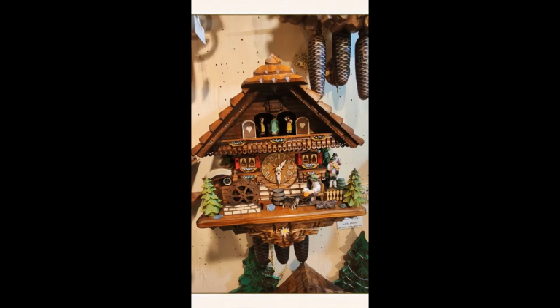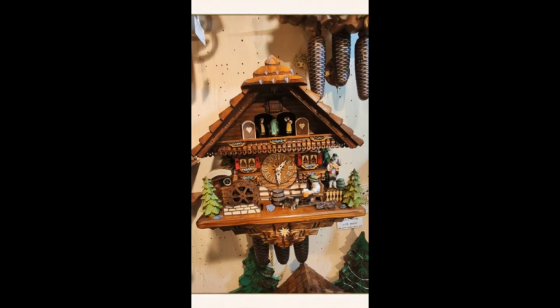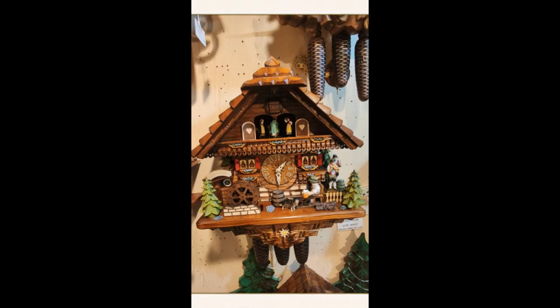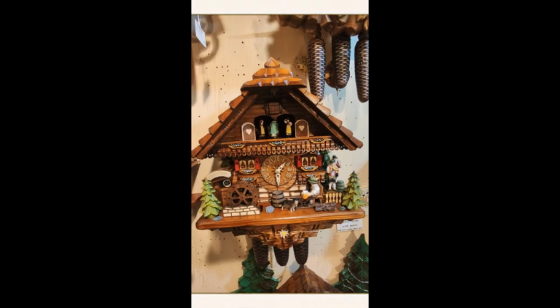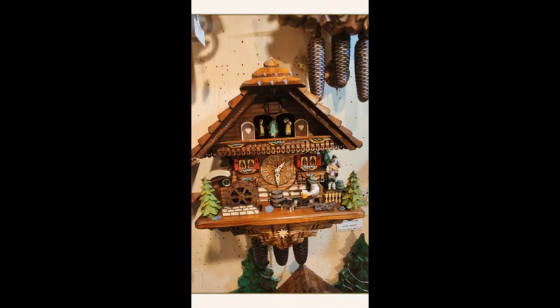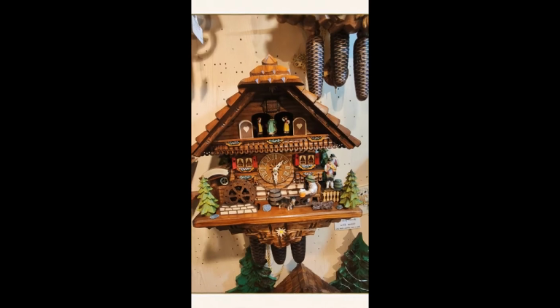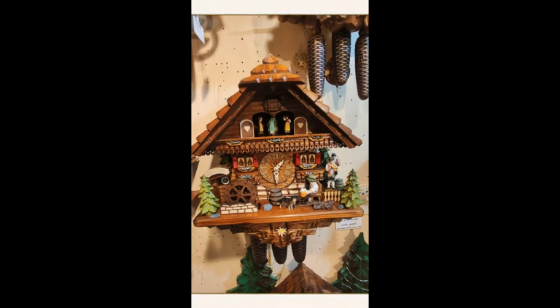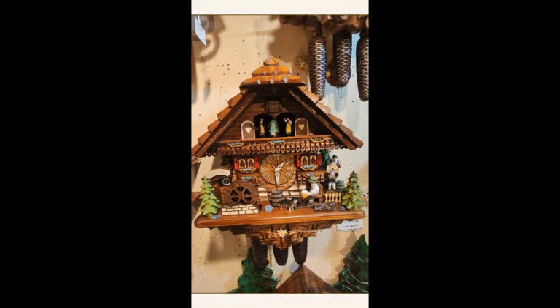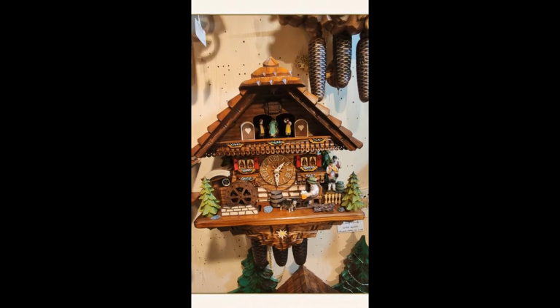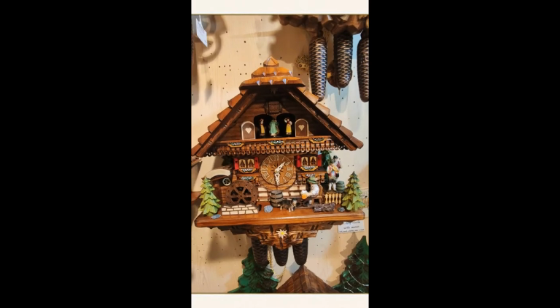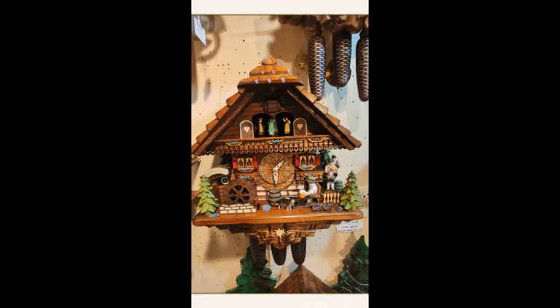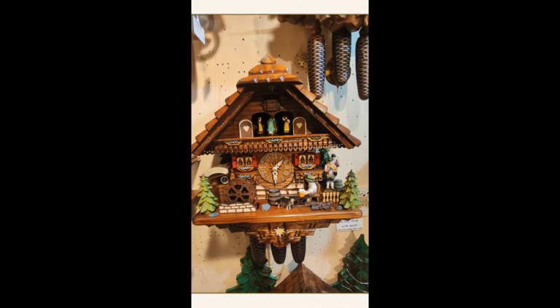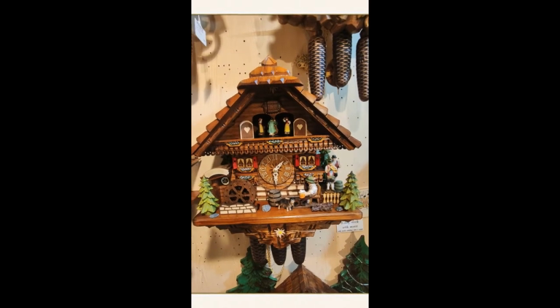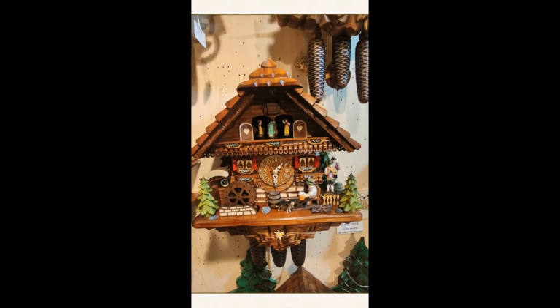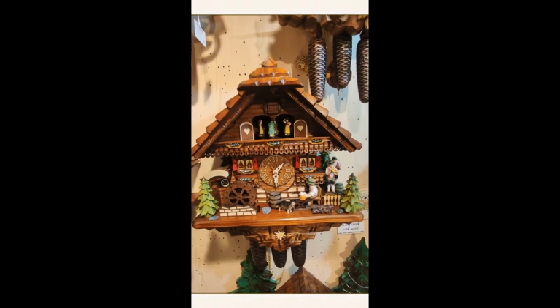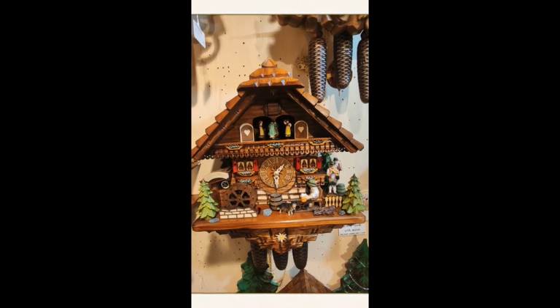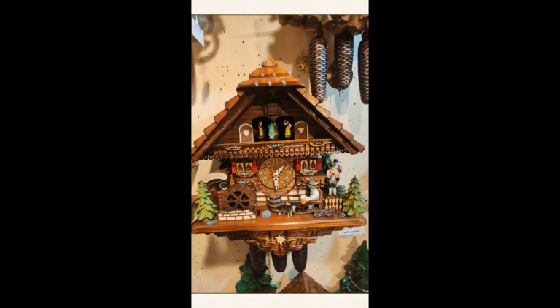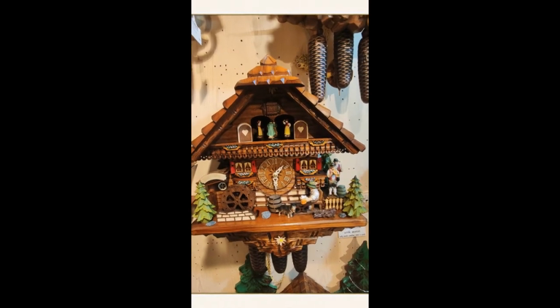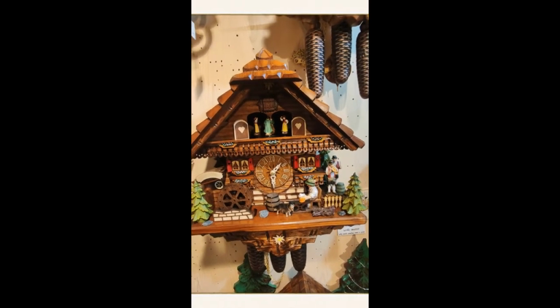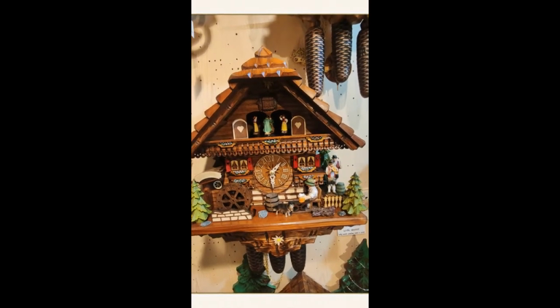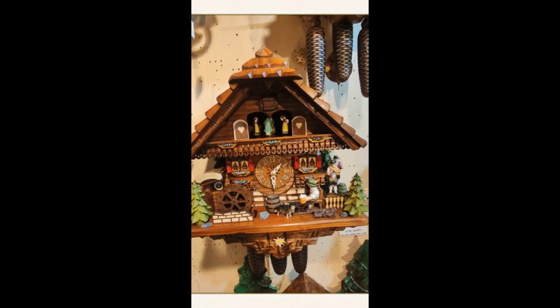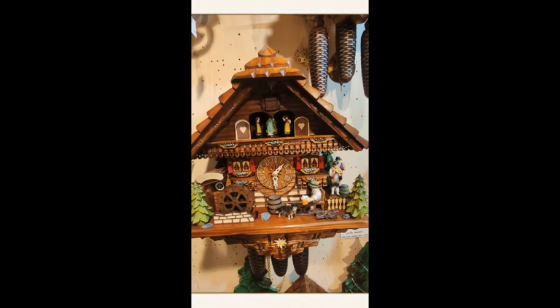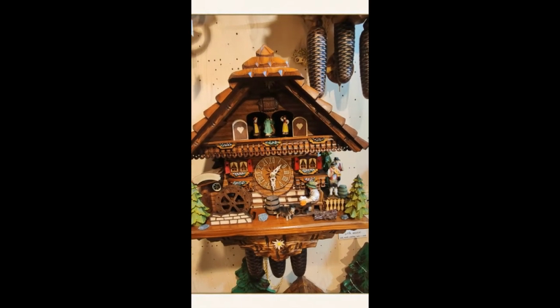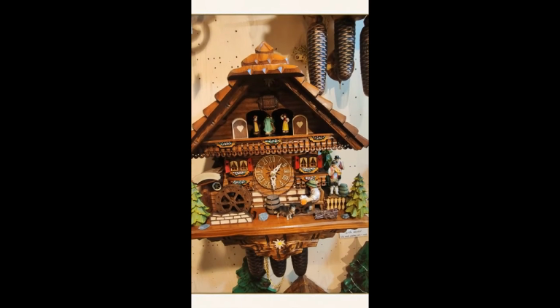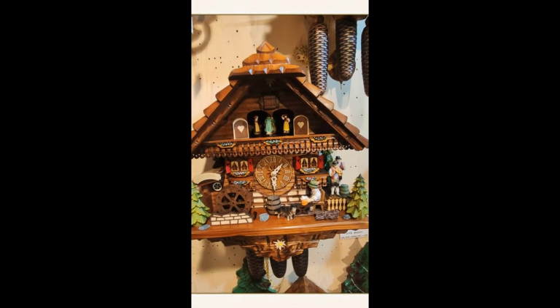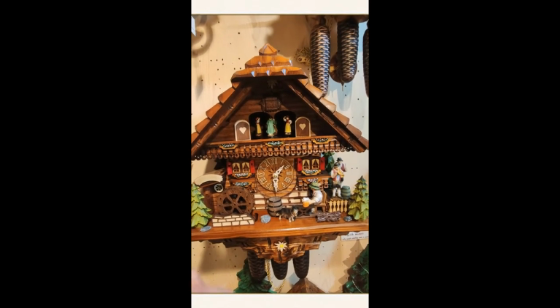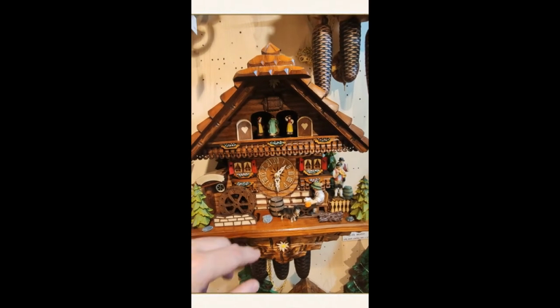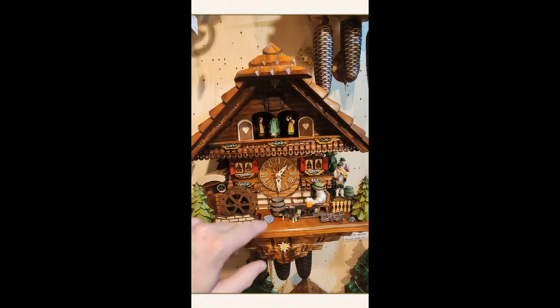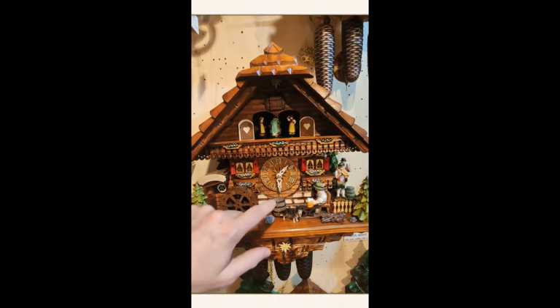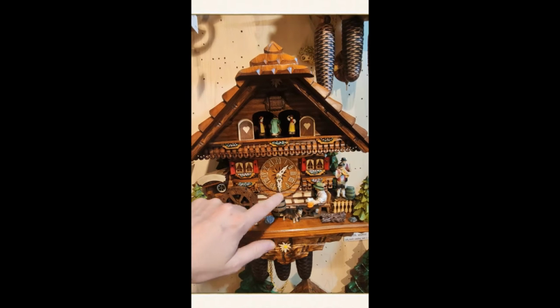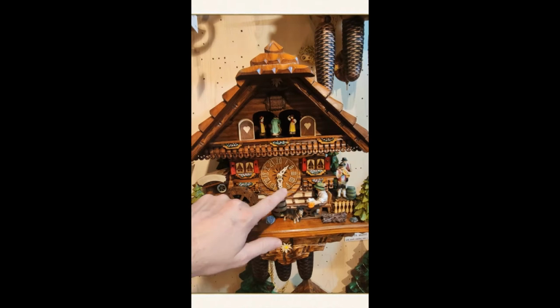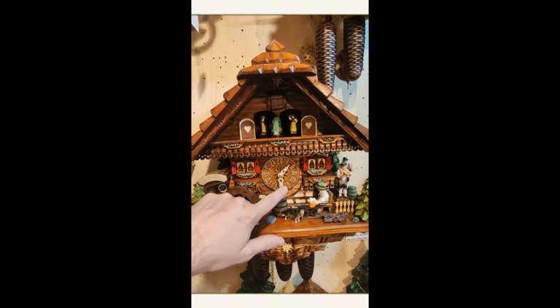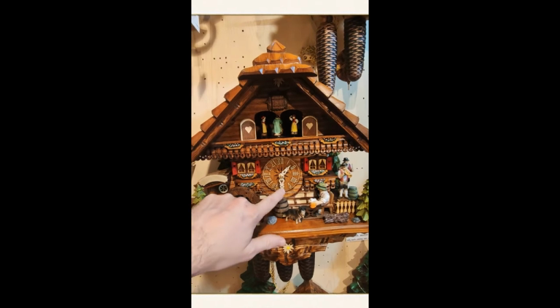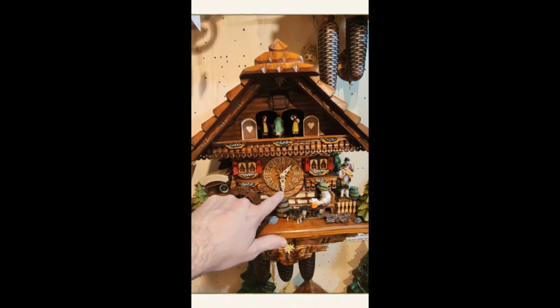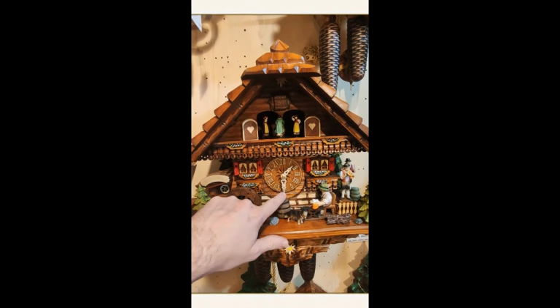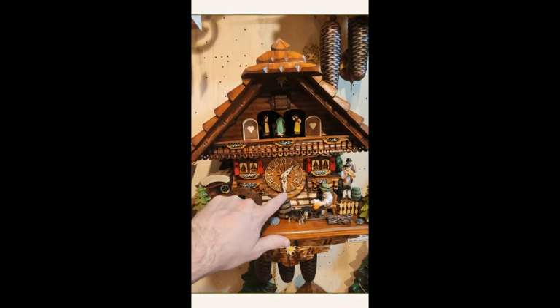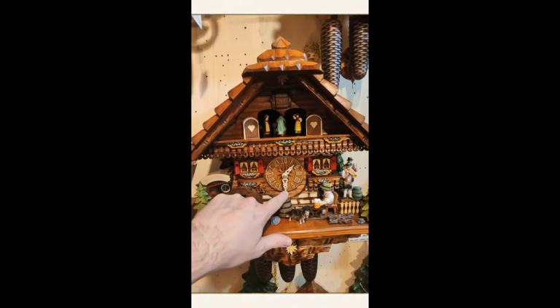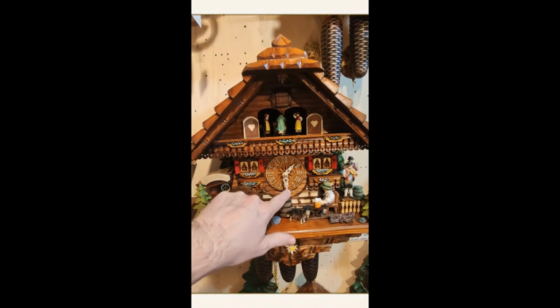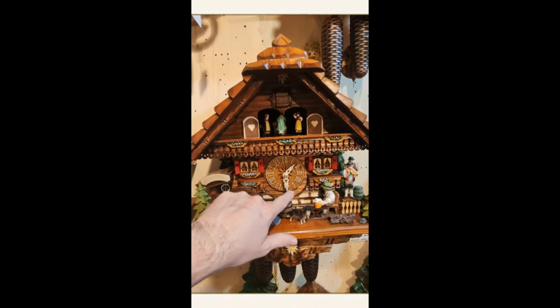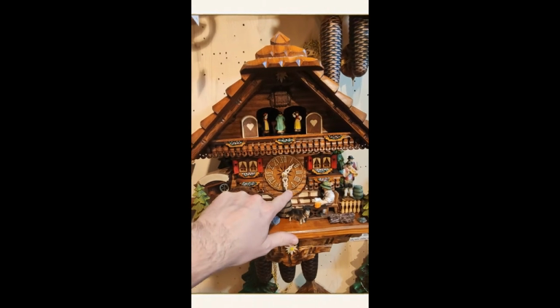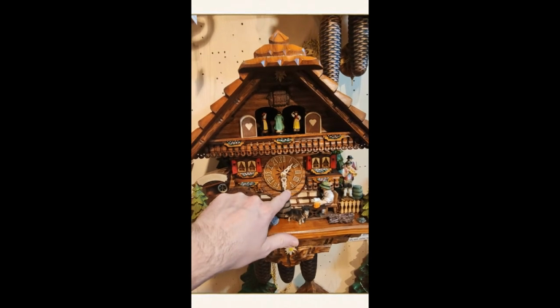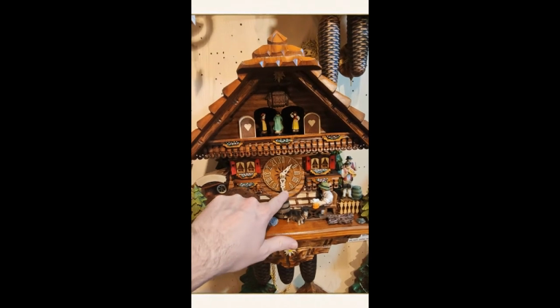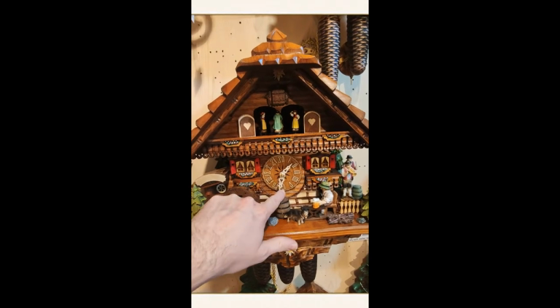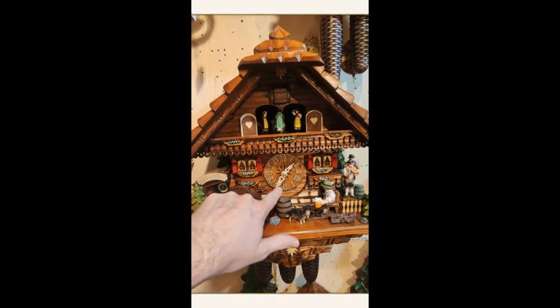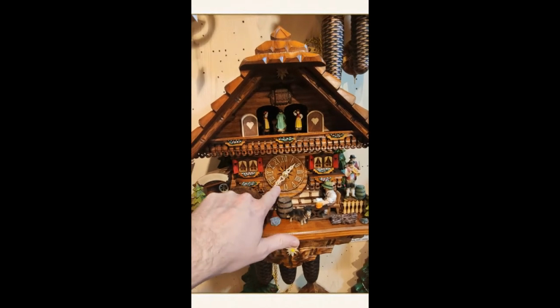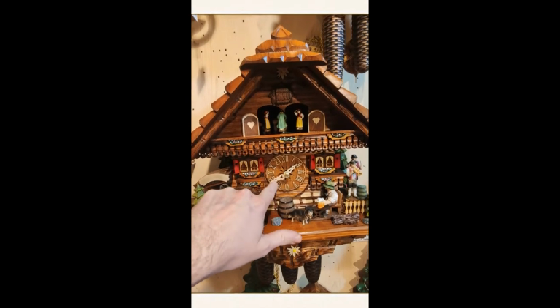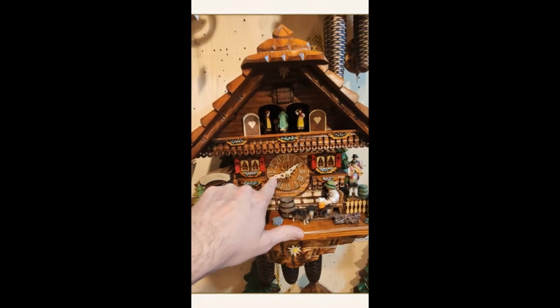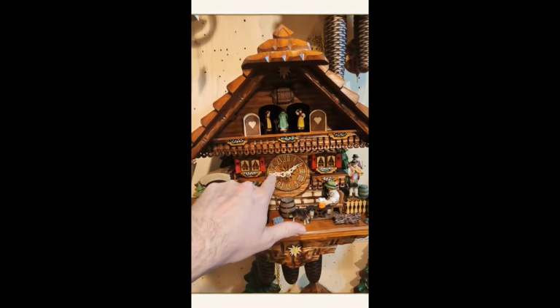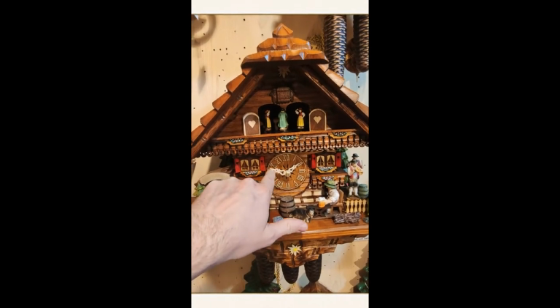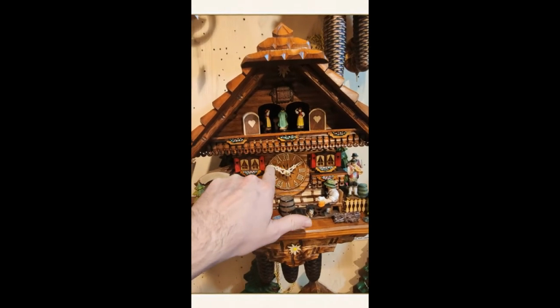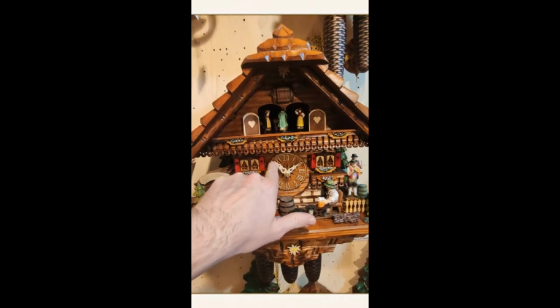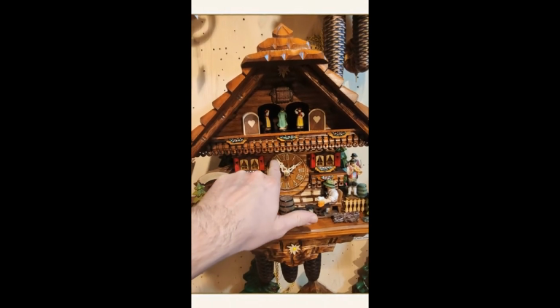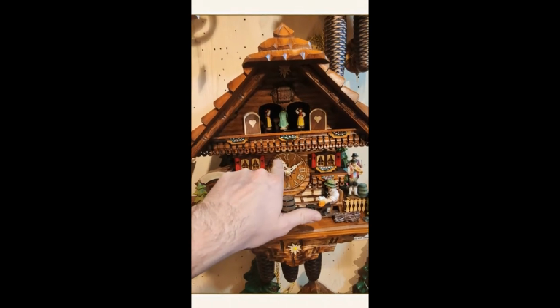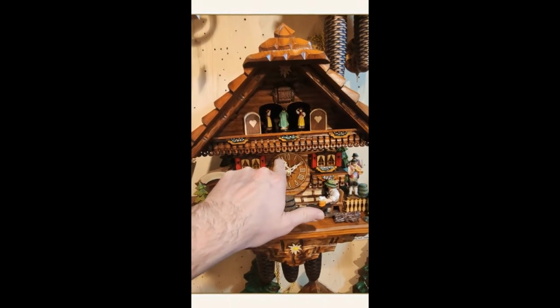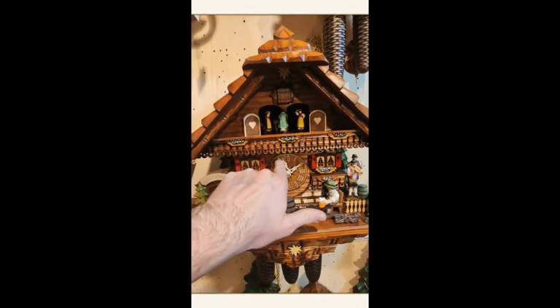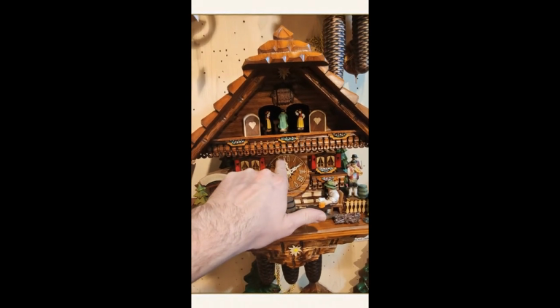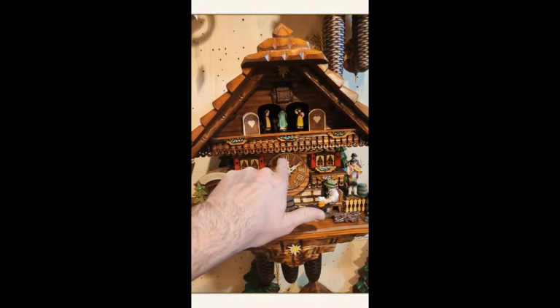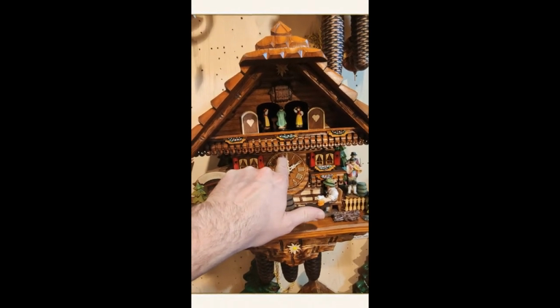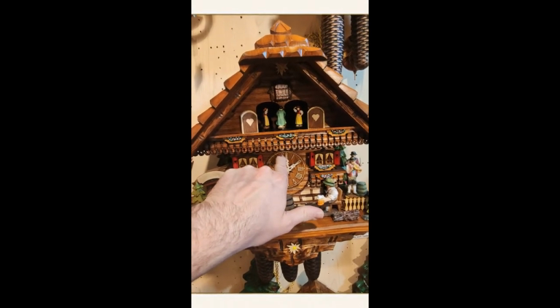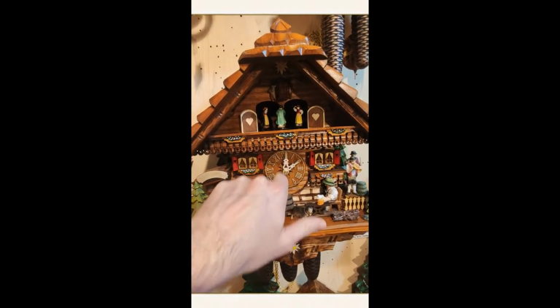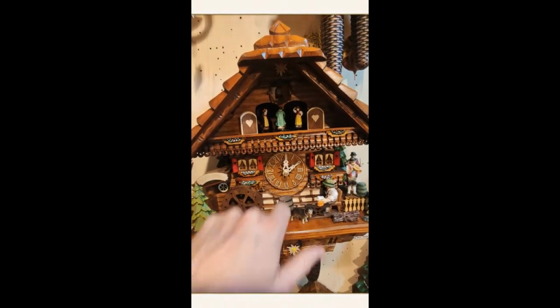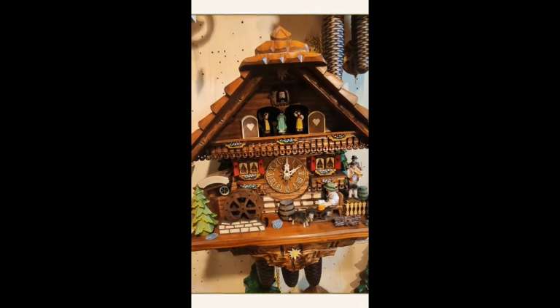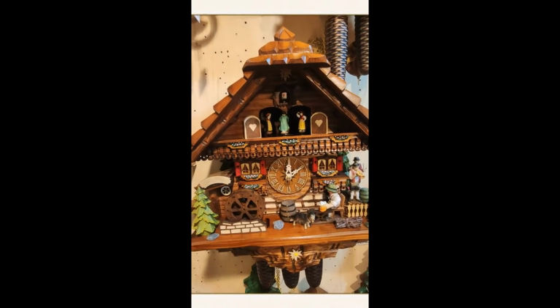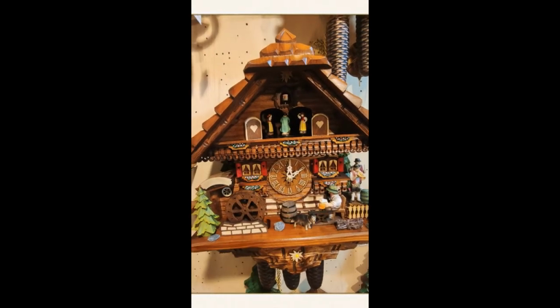Hi, here is Markus again from Montag Steins & Clarks, and today we will show you the beer drinking cuckoo clock.